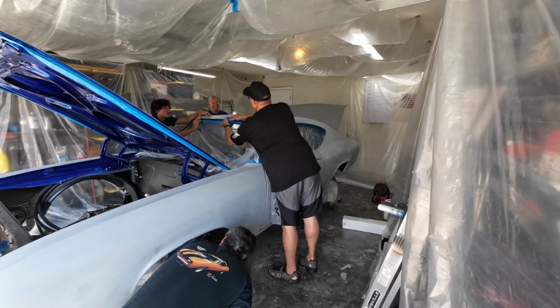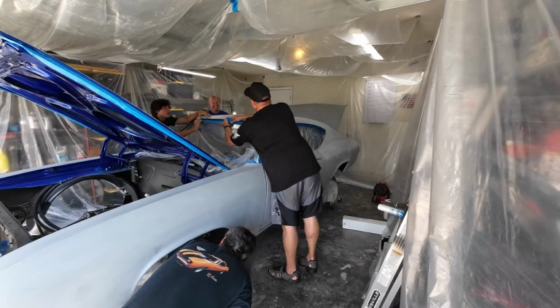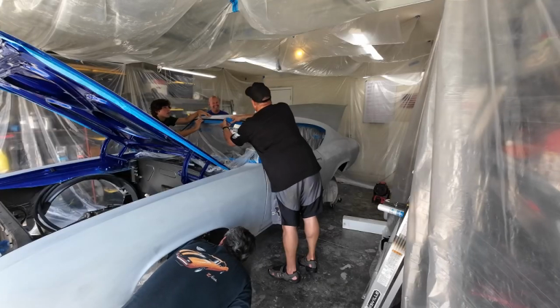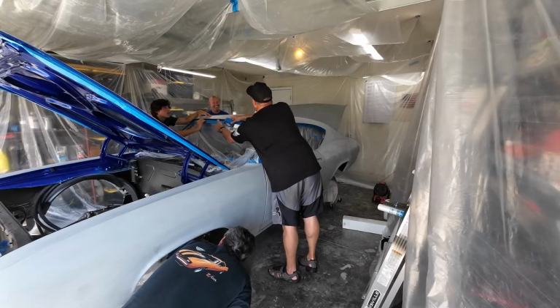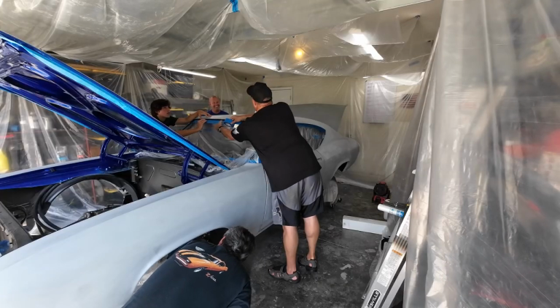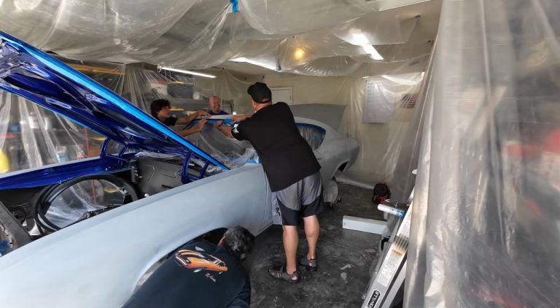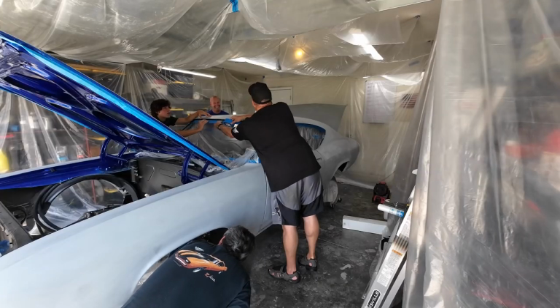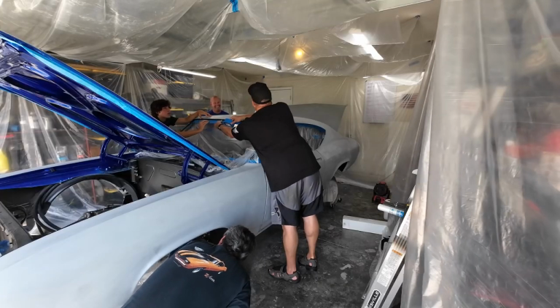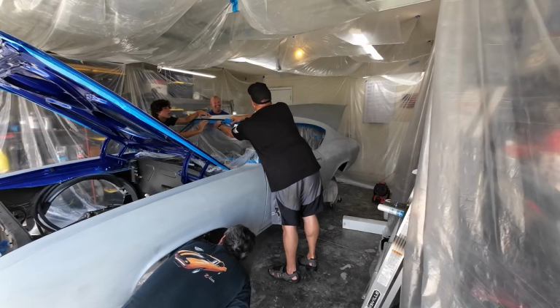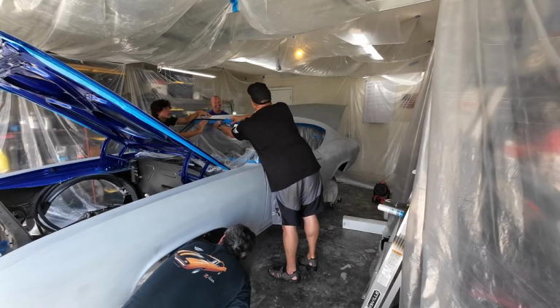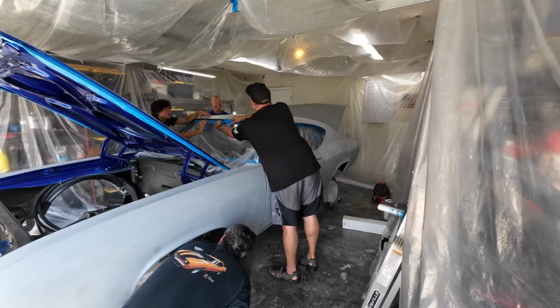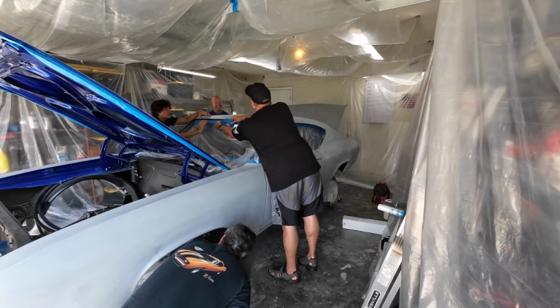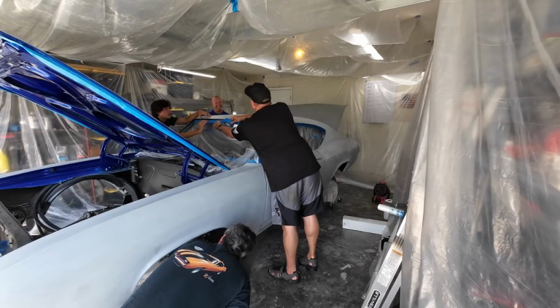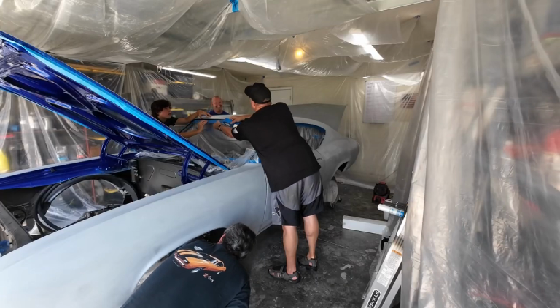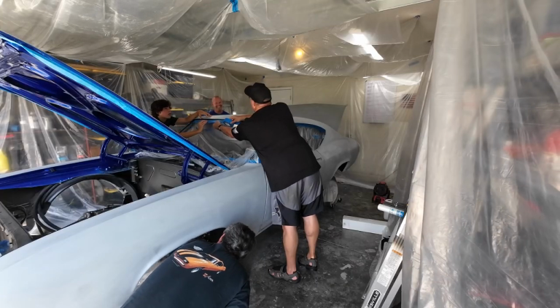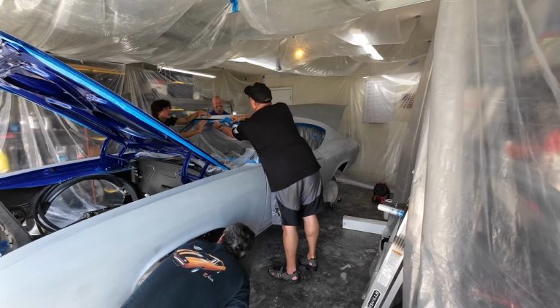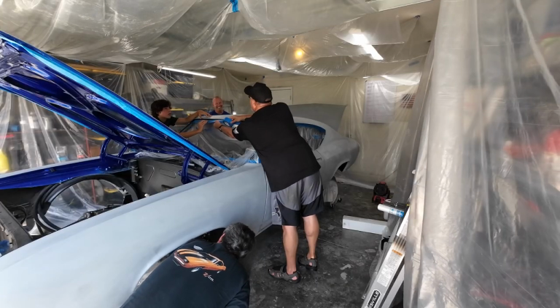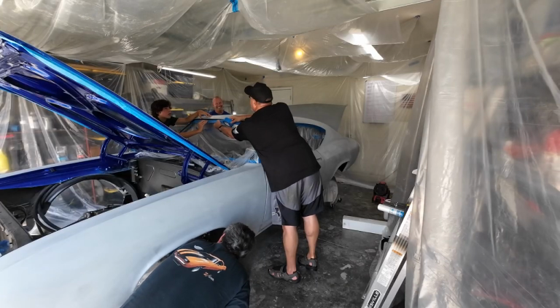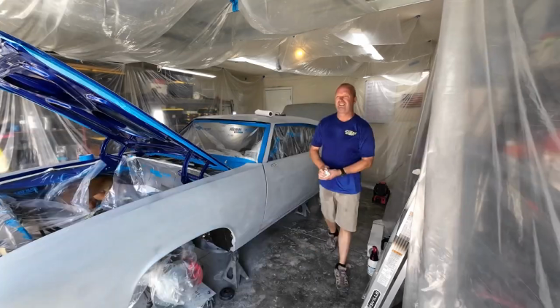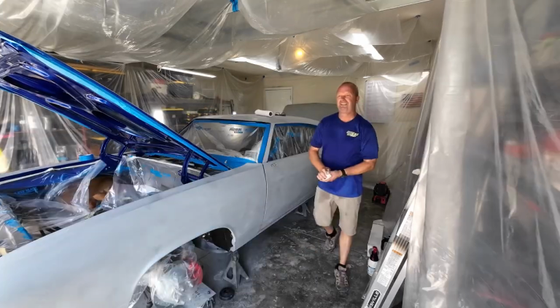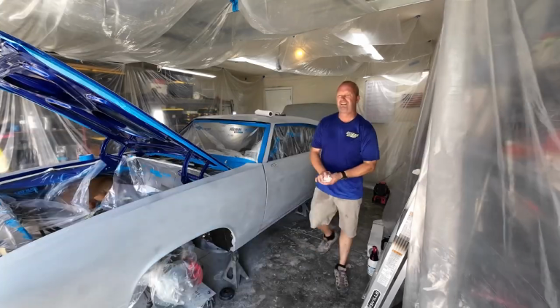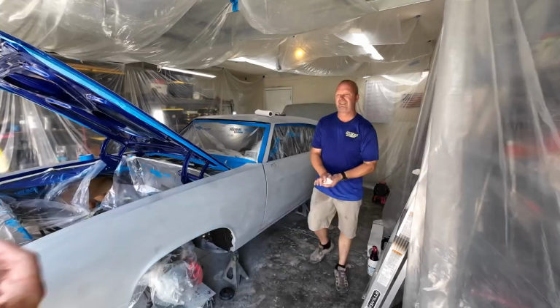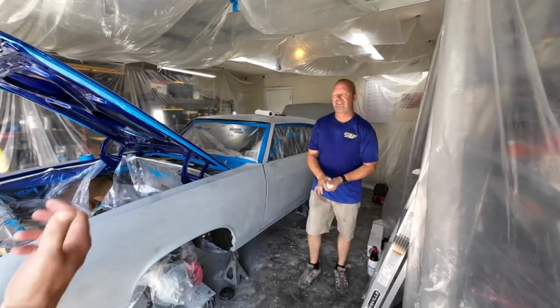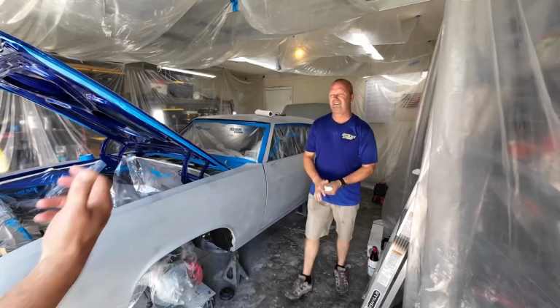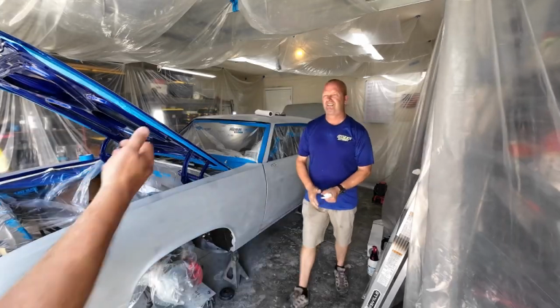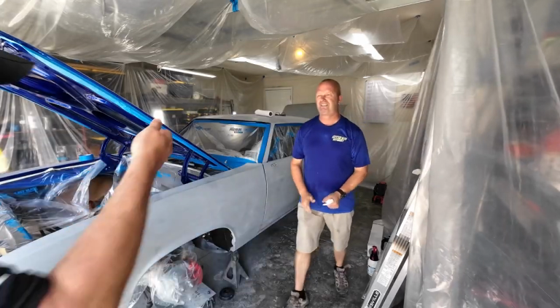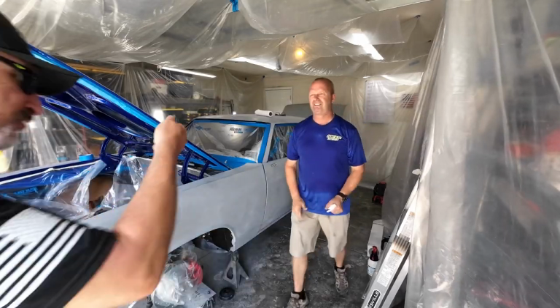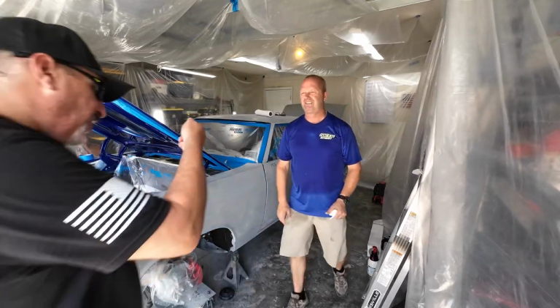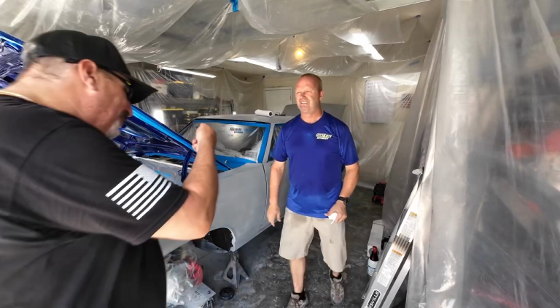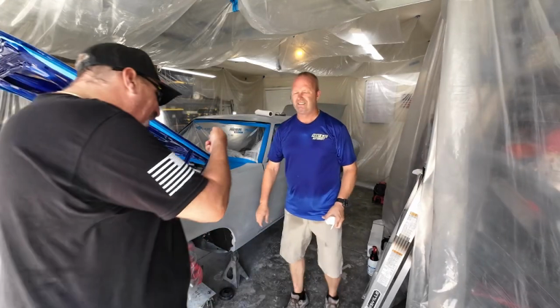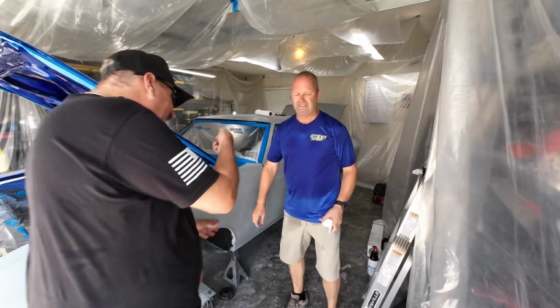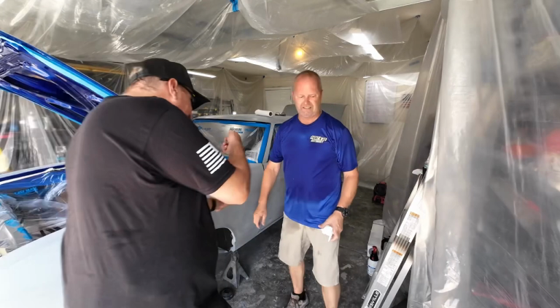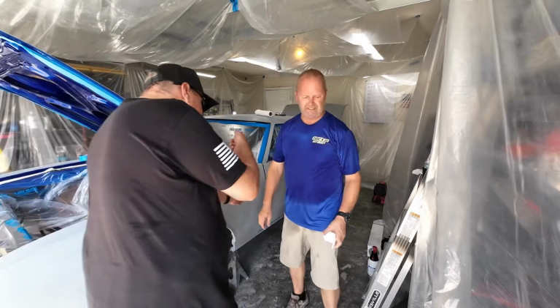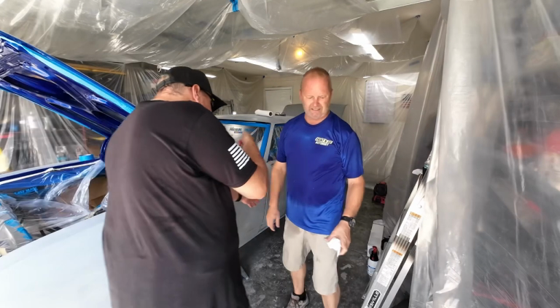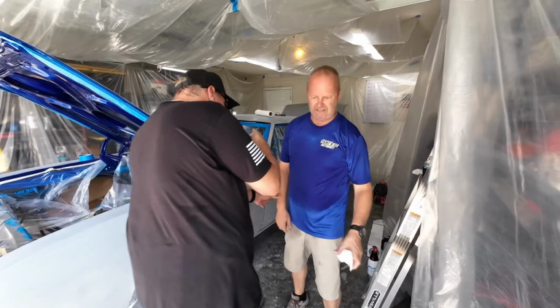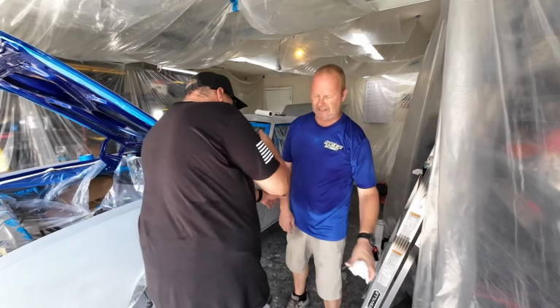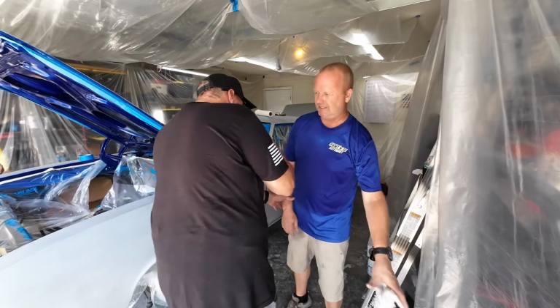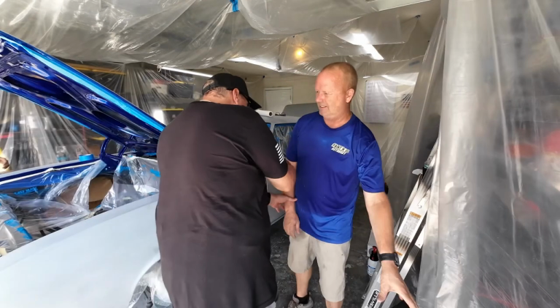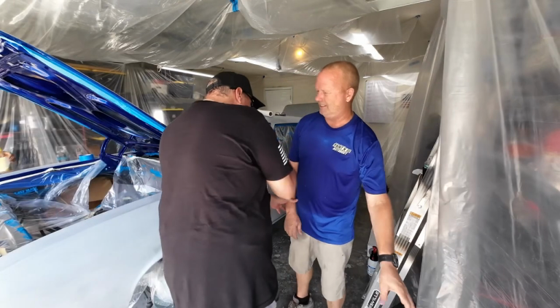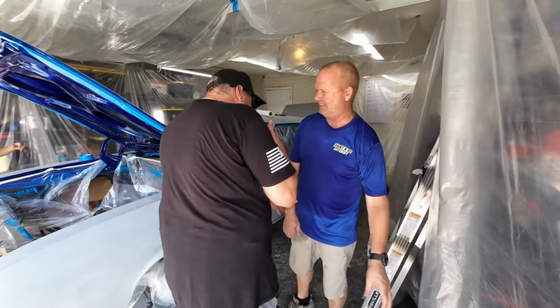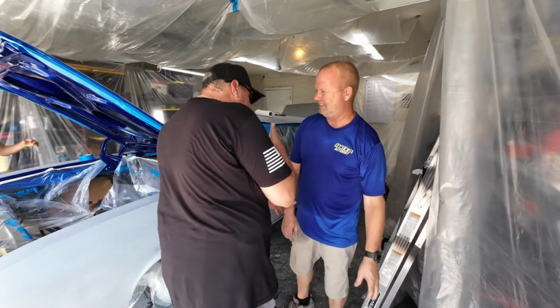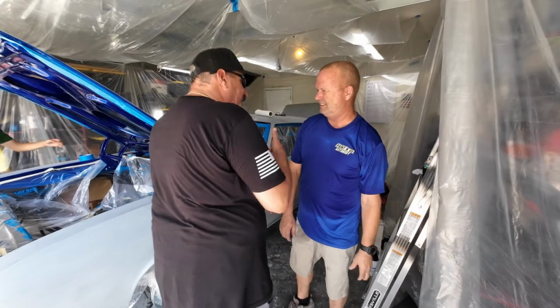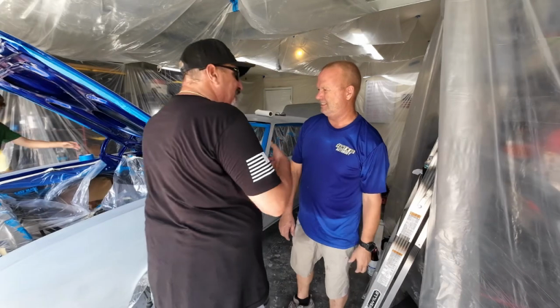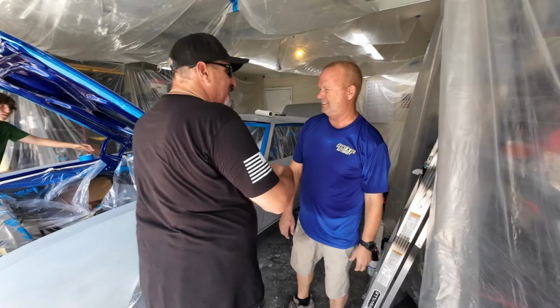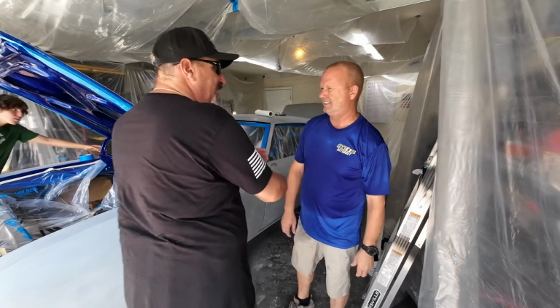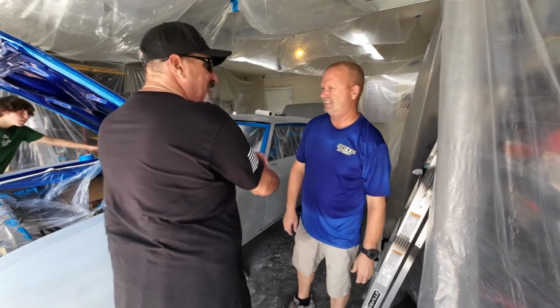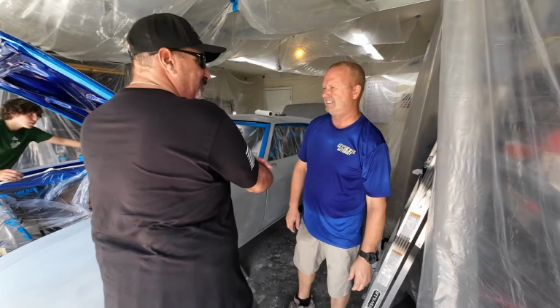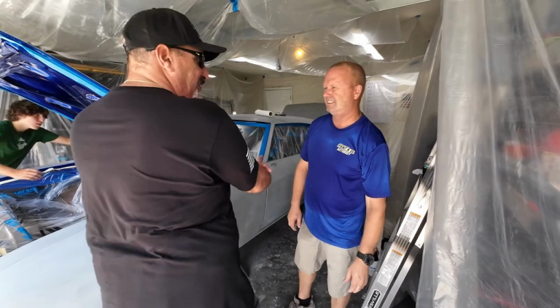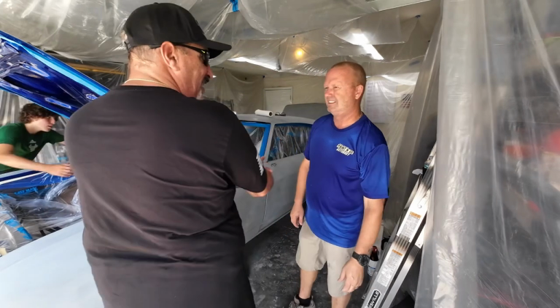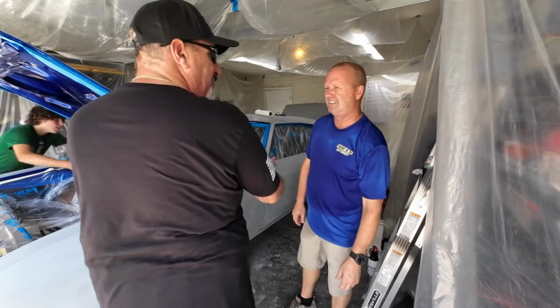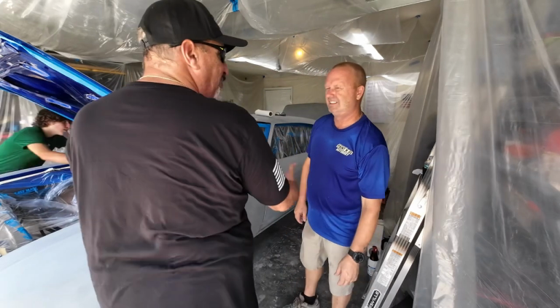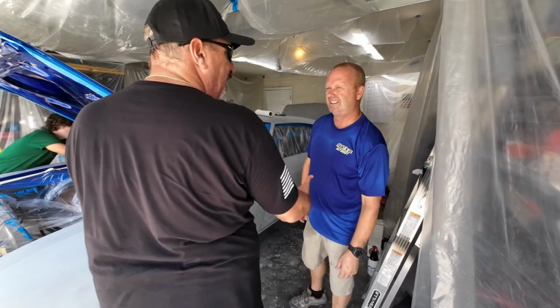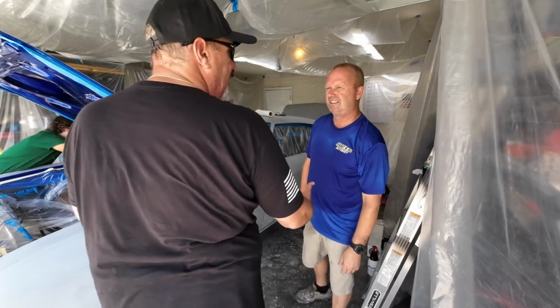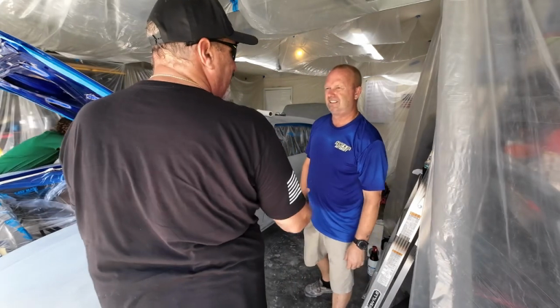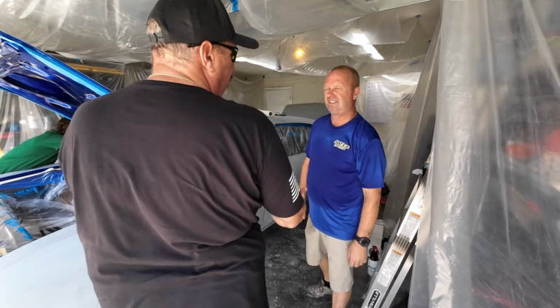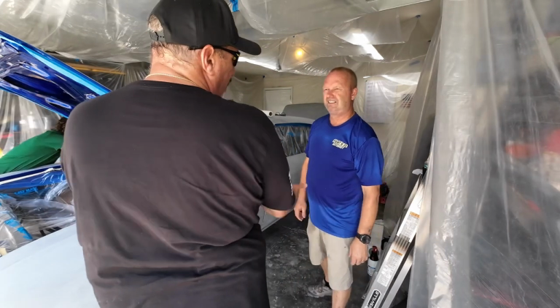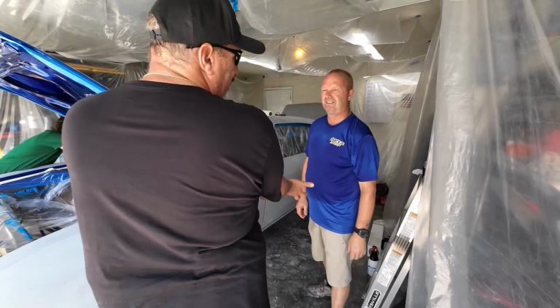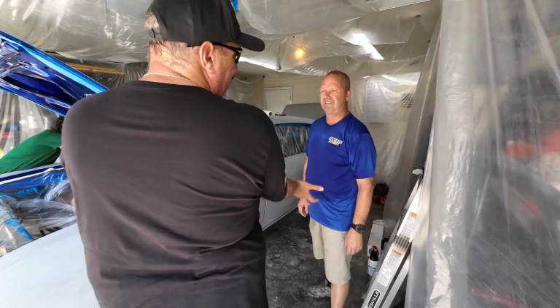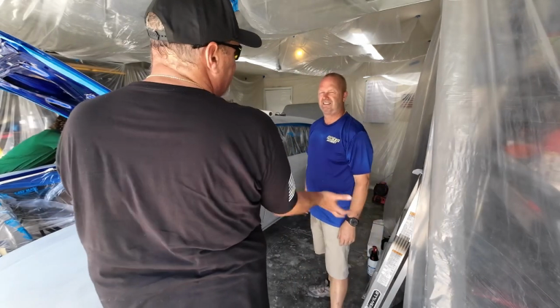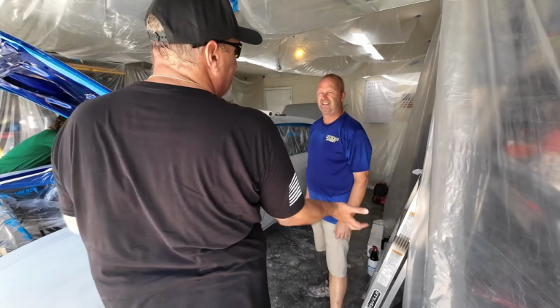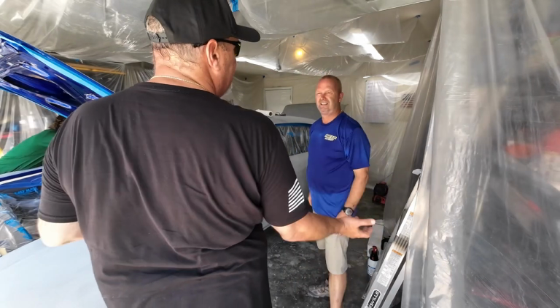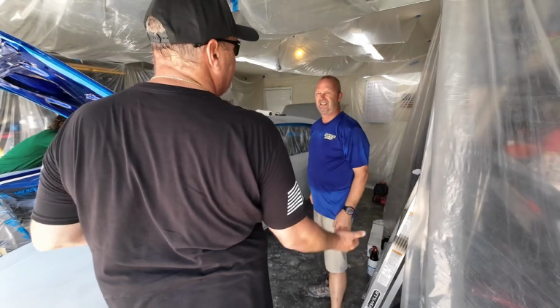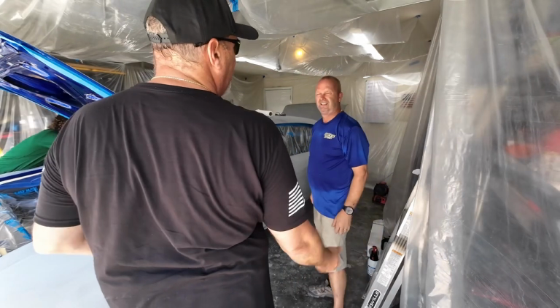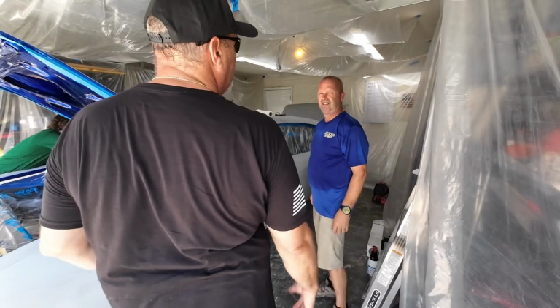I totally agree with you 100%. Where you just put it on your arm like that, and it takes the venom right out of your arm, and it's done.